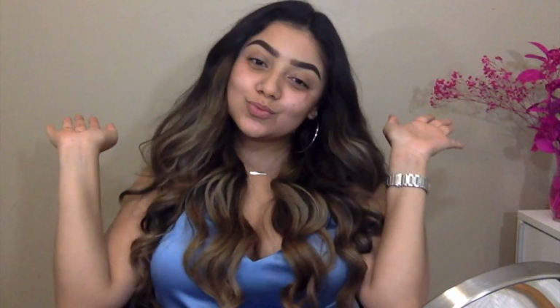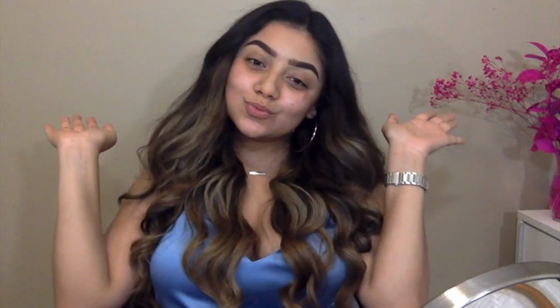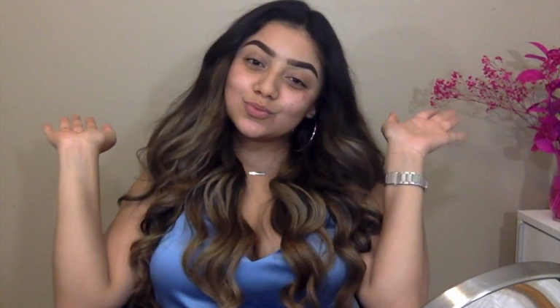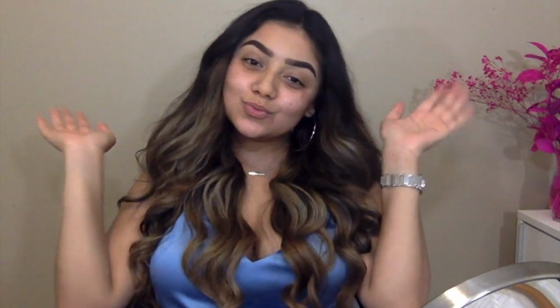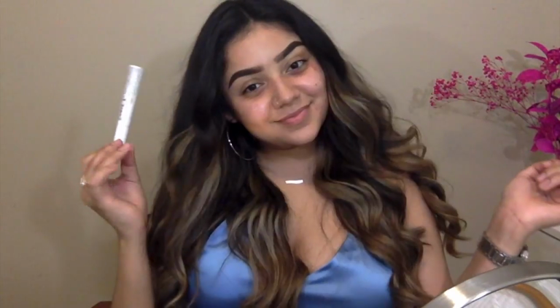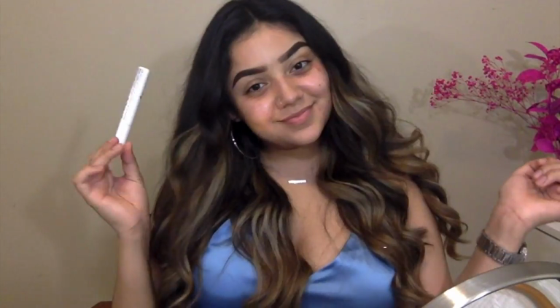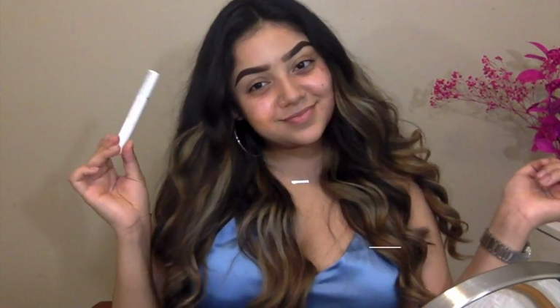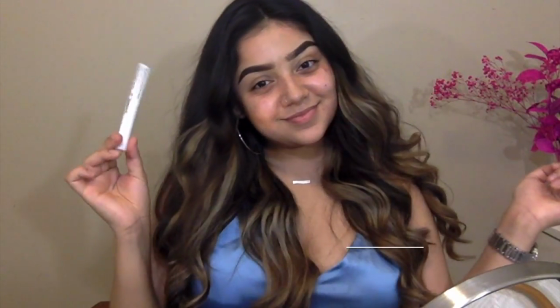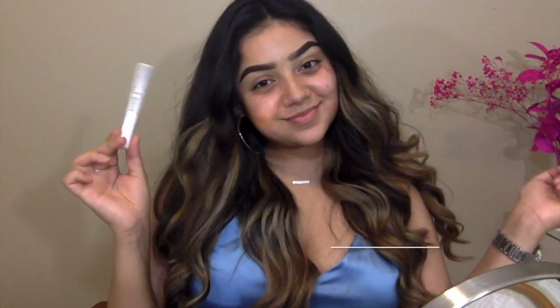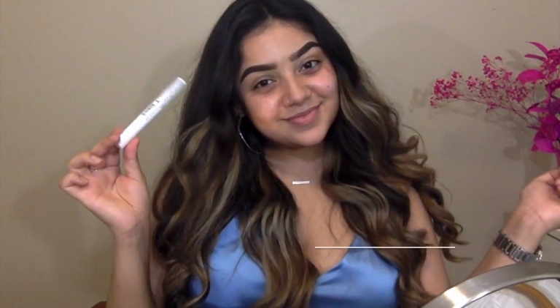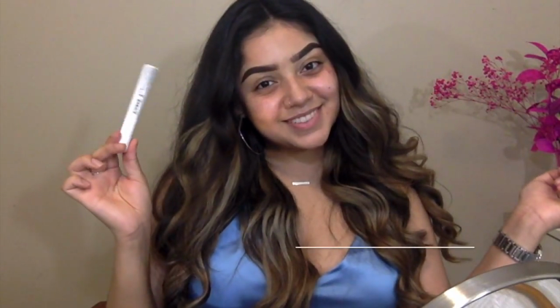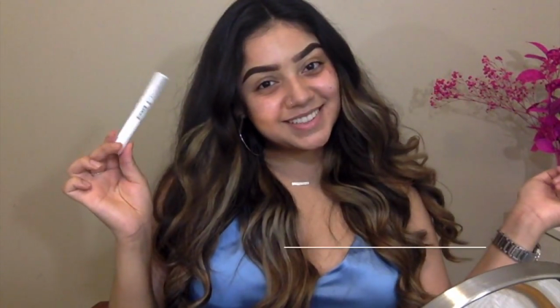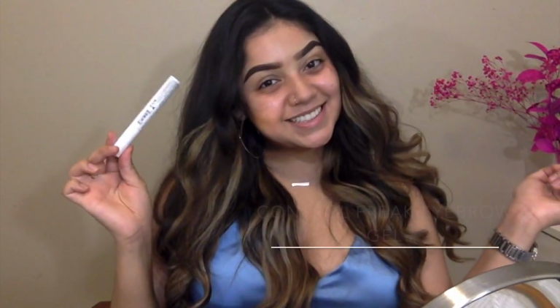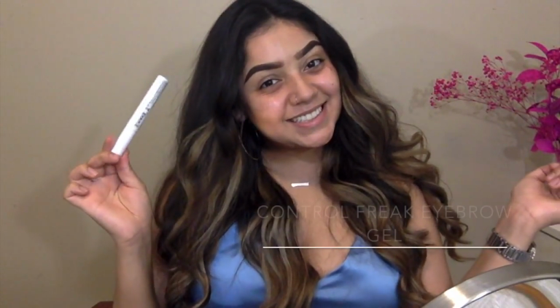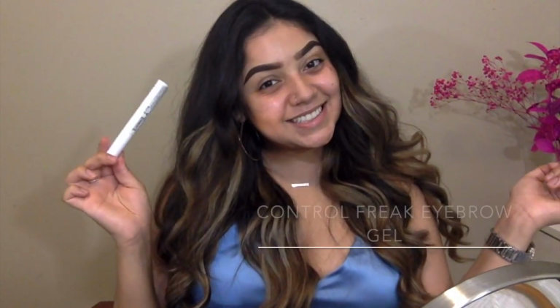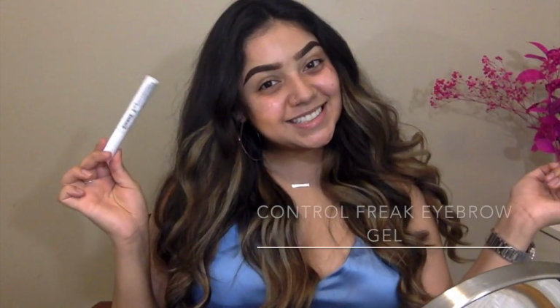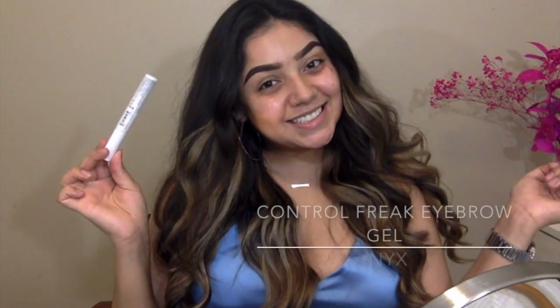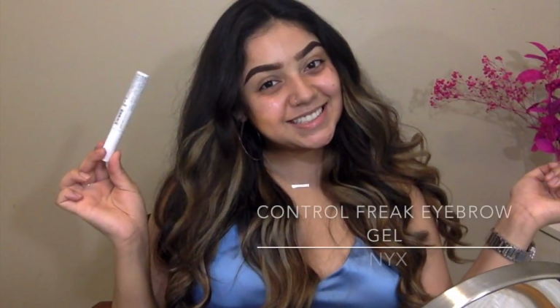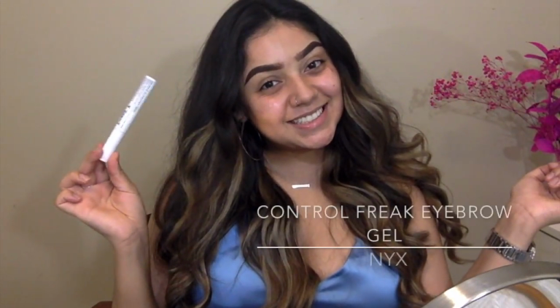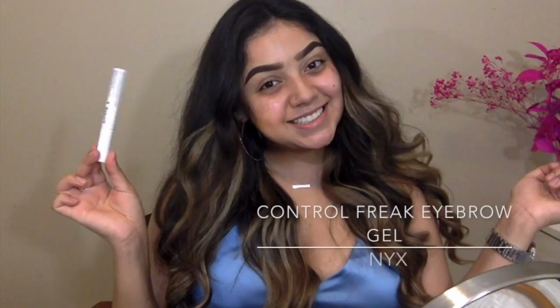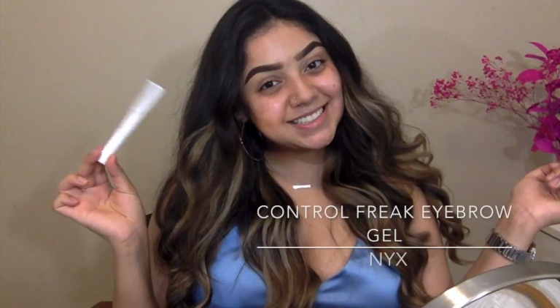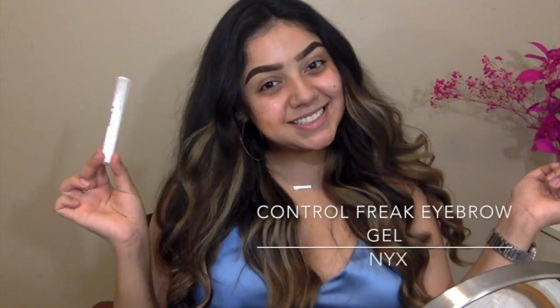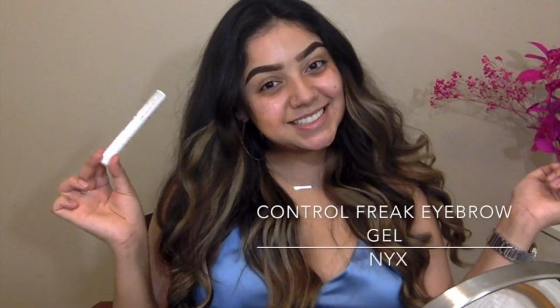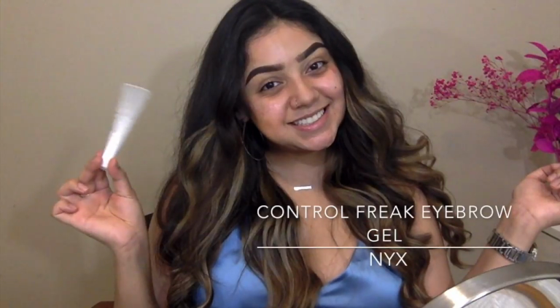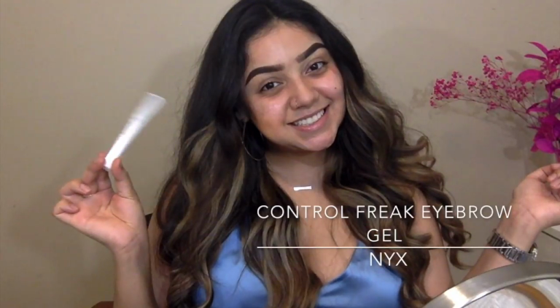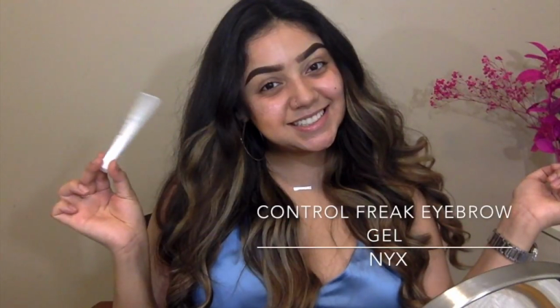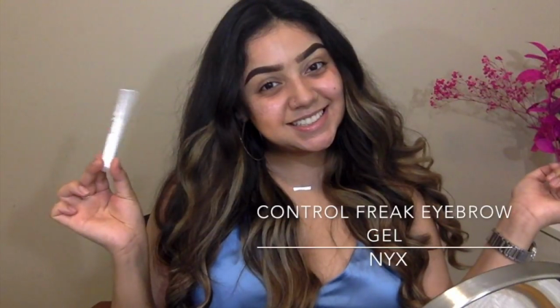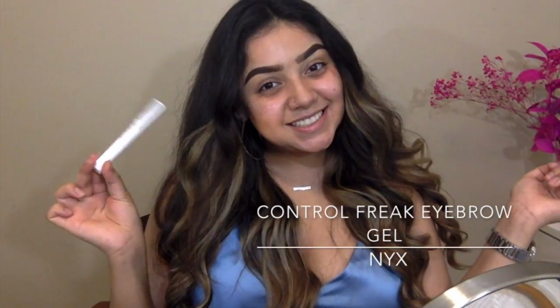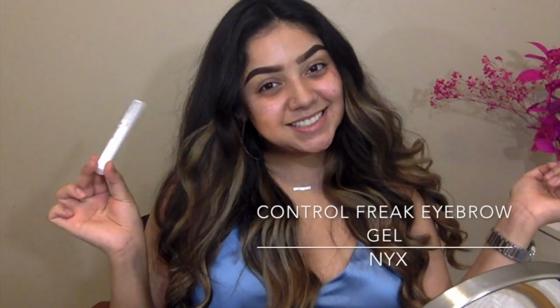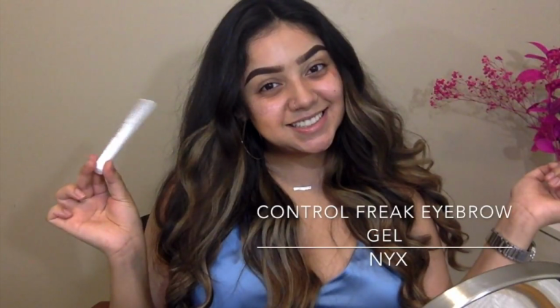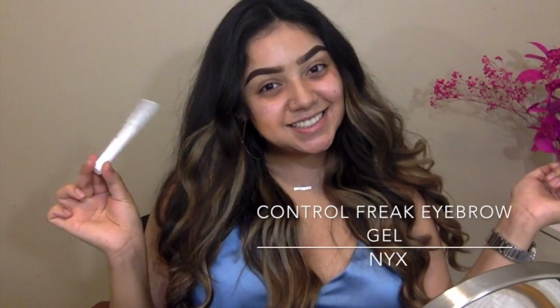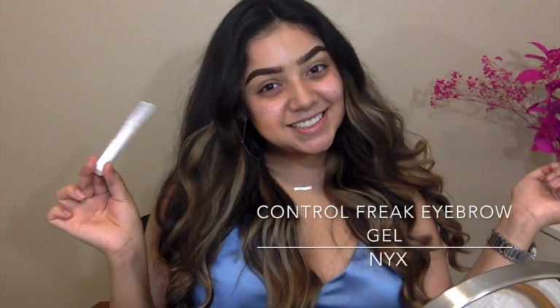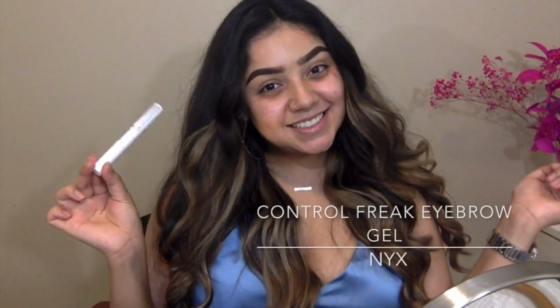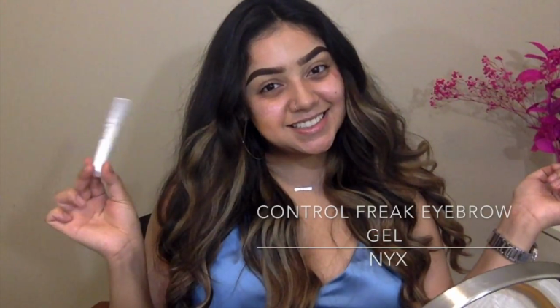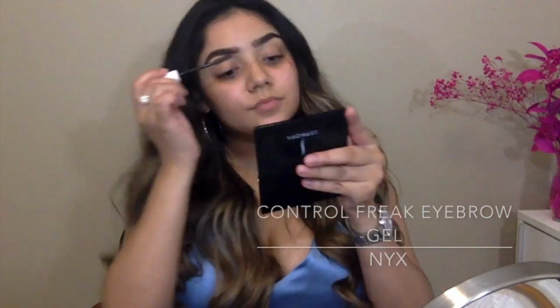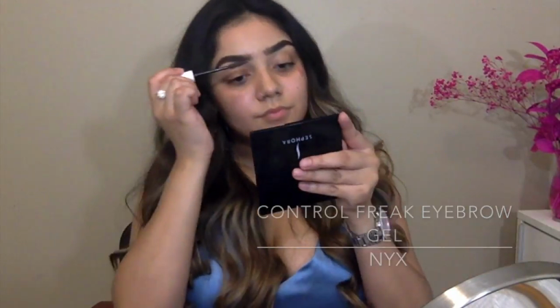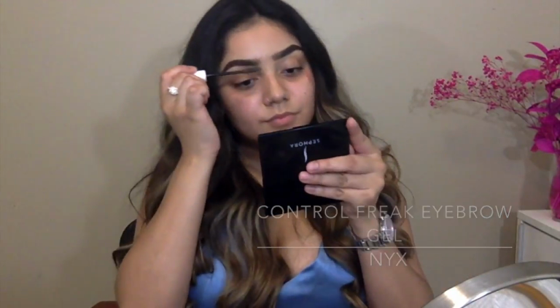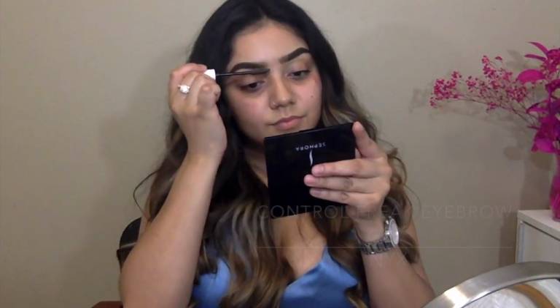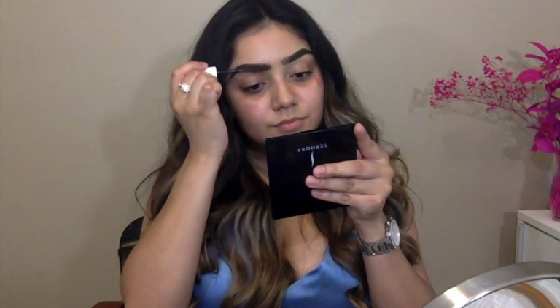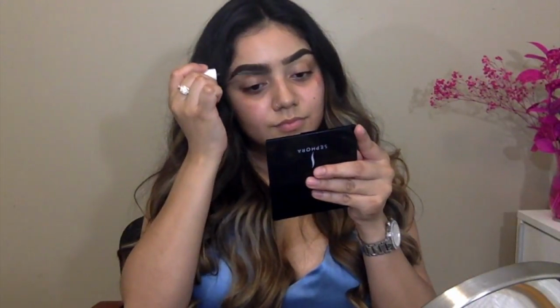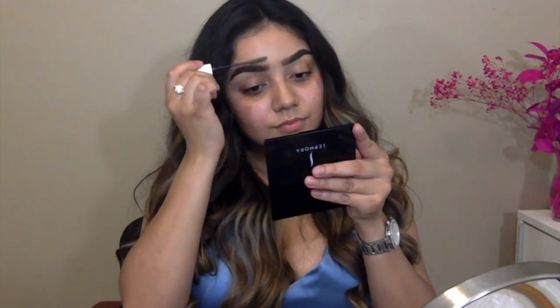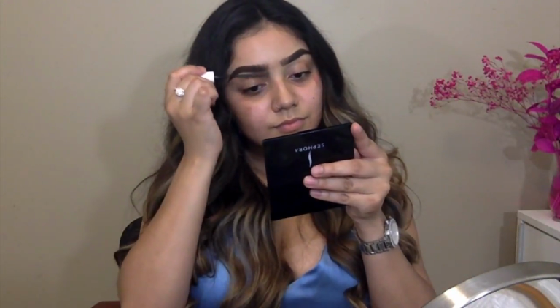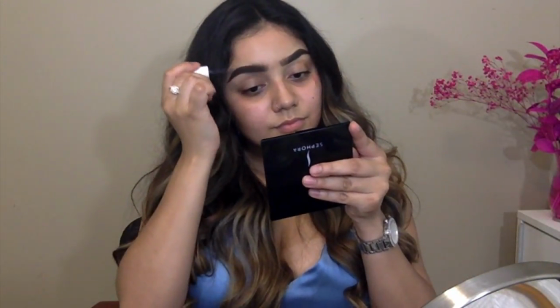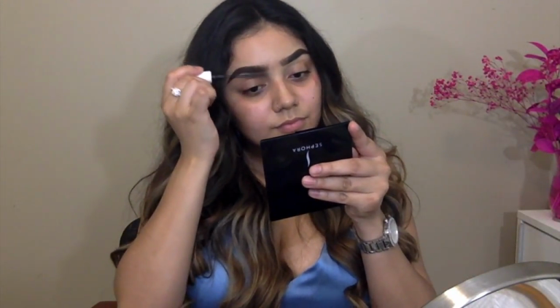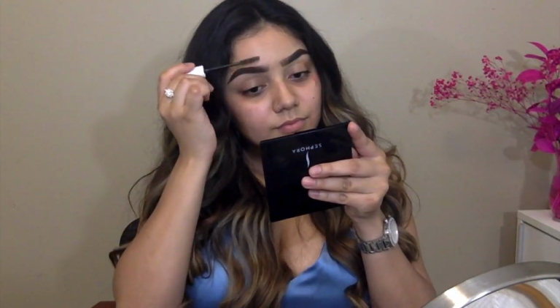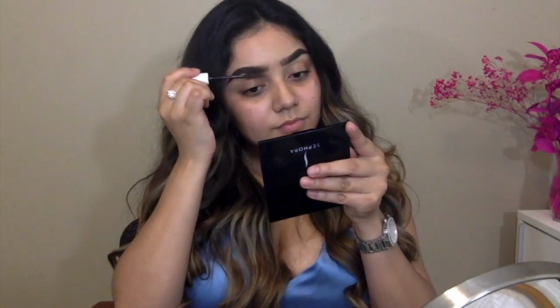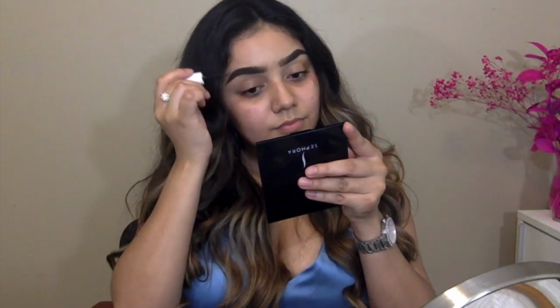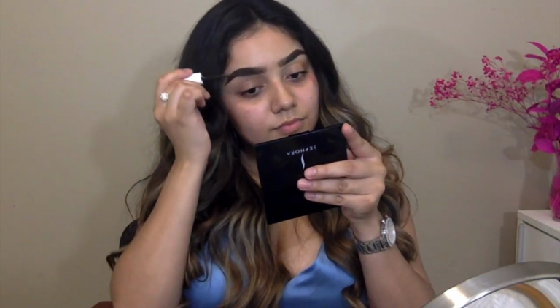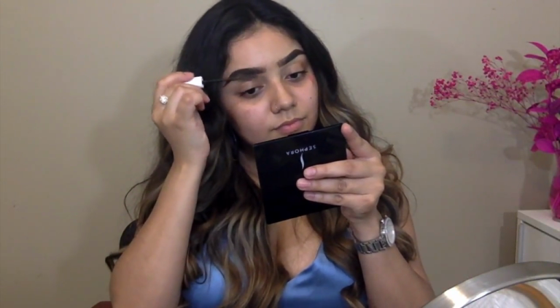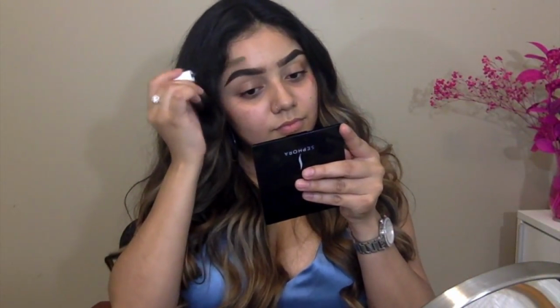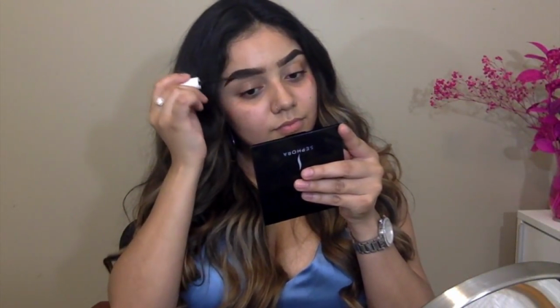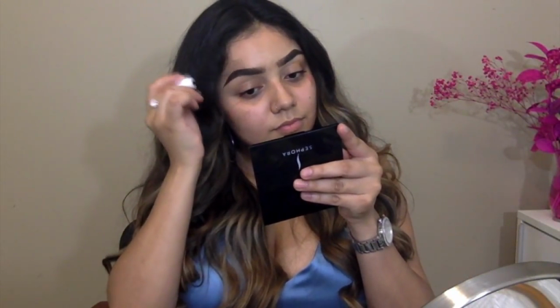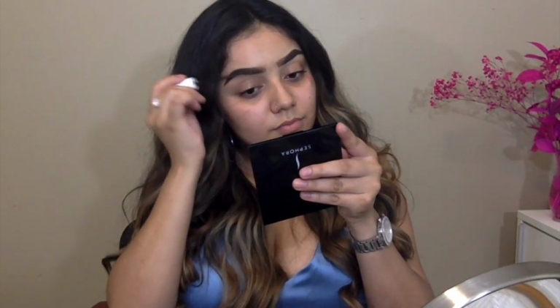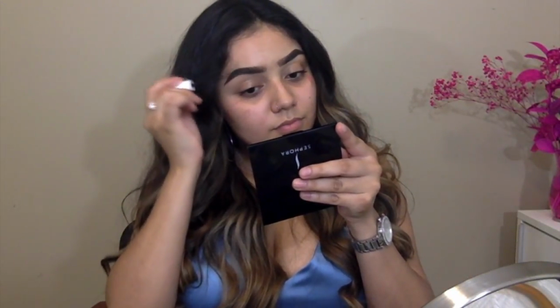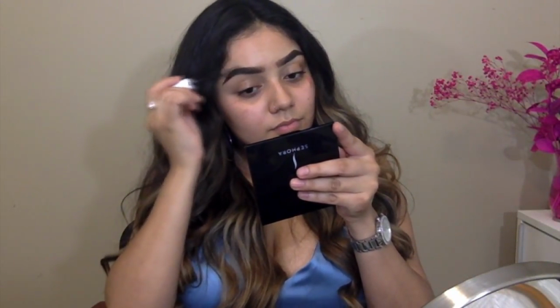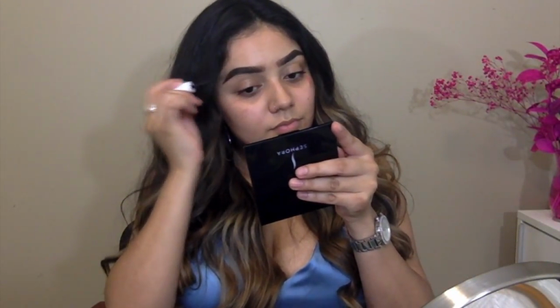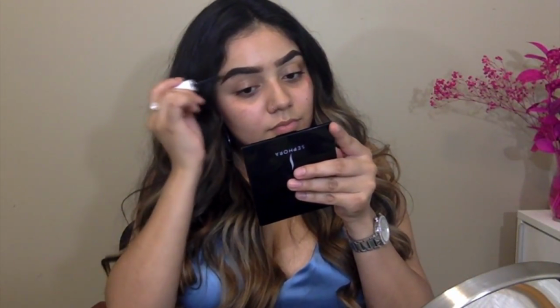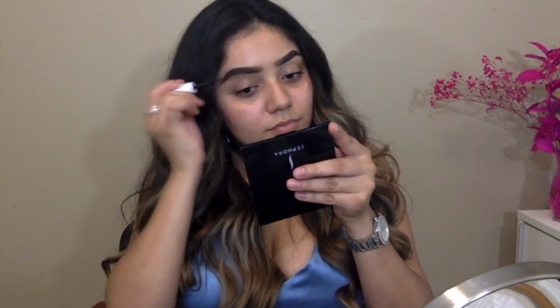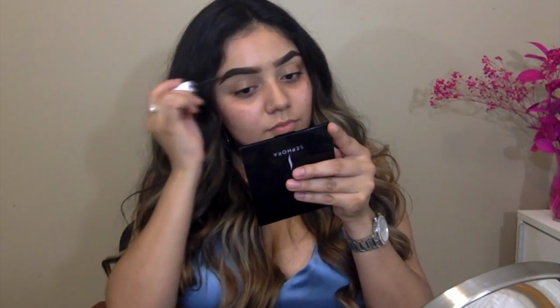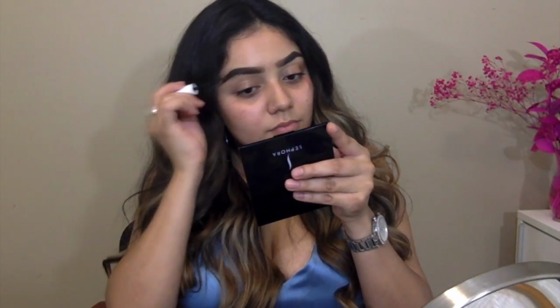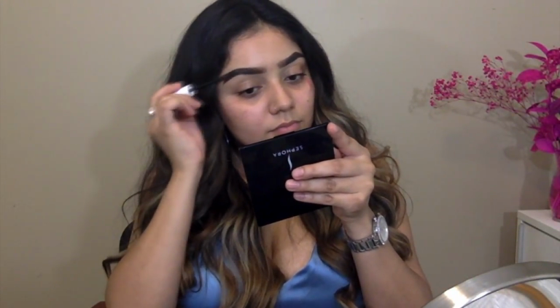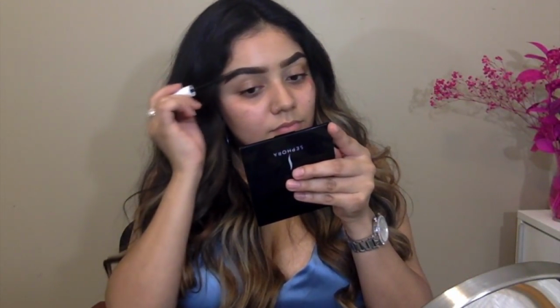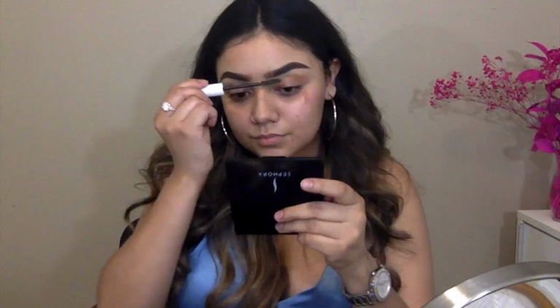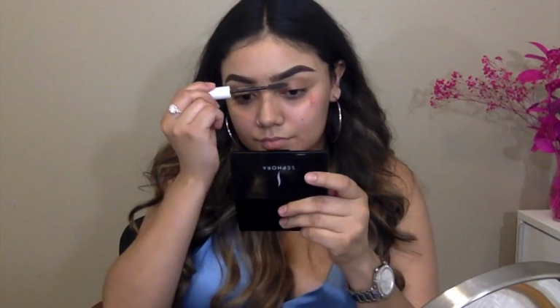After my eyebrows are all cleaned up, I'm going to be taking this Control Freak eyebrow gel by NYX and this is going to be keeping the eyebrows in place.